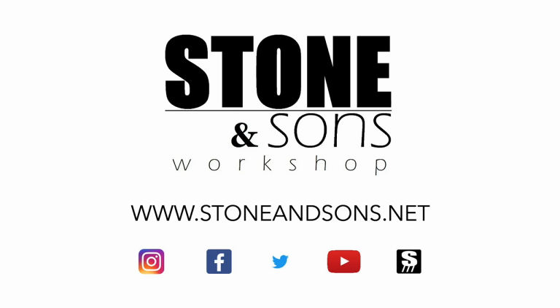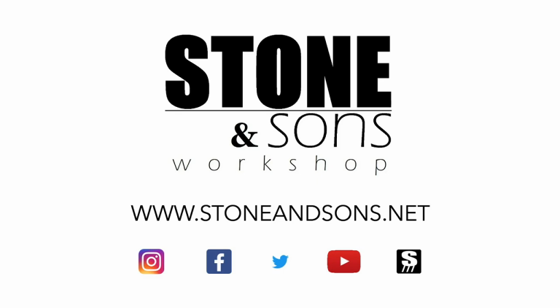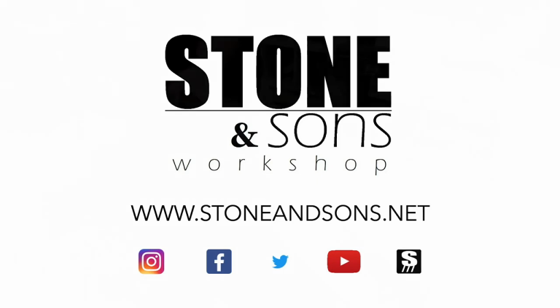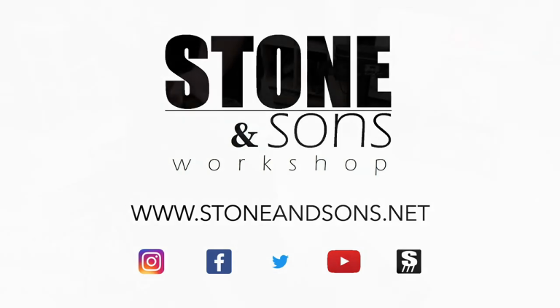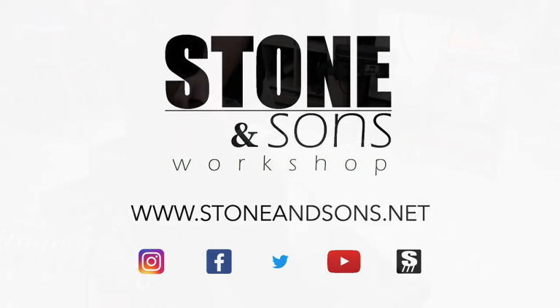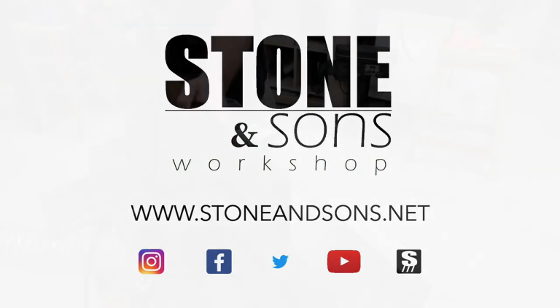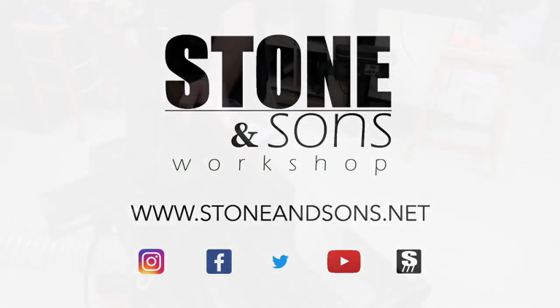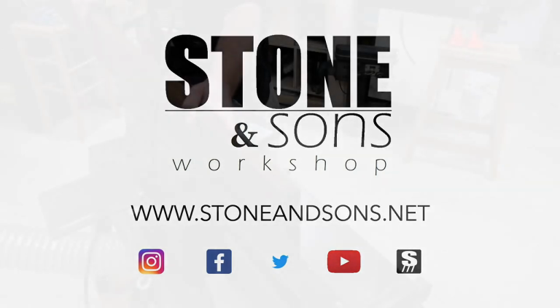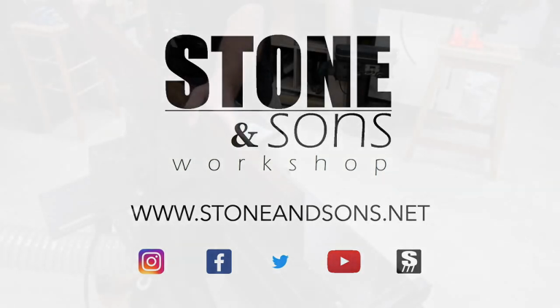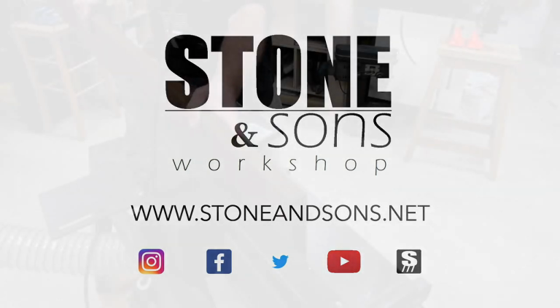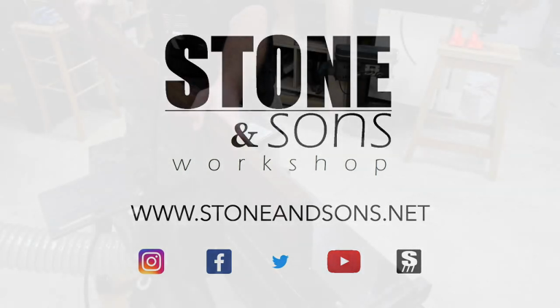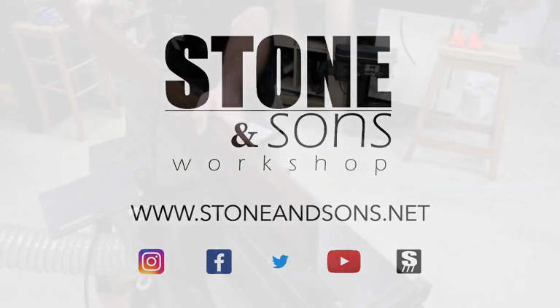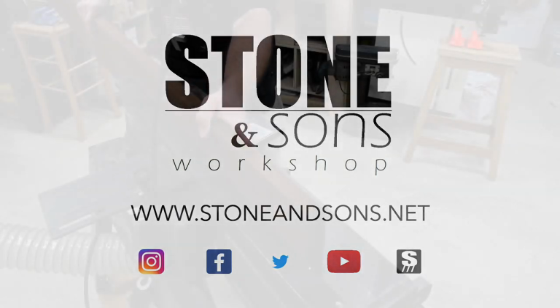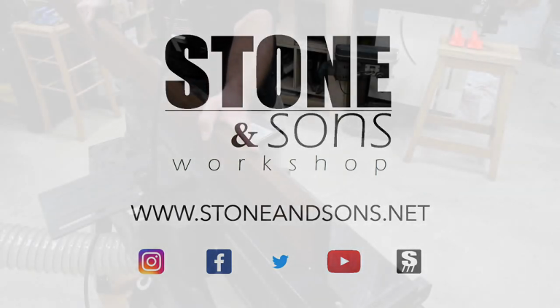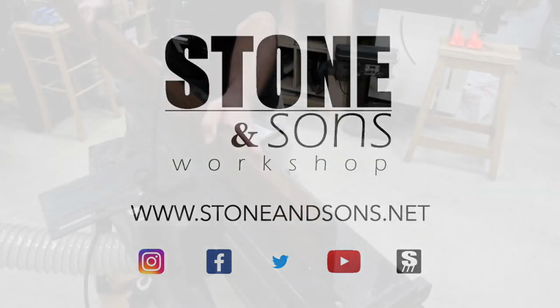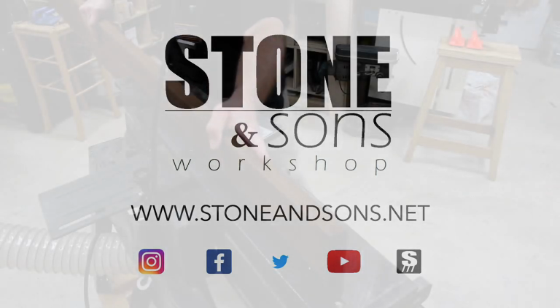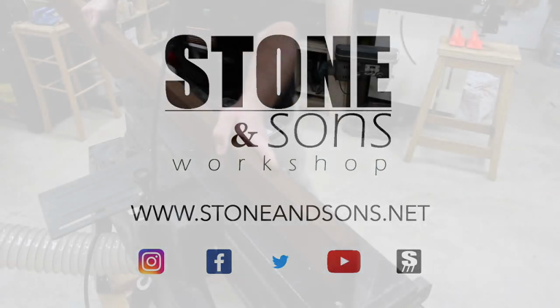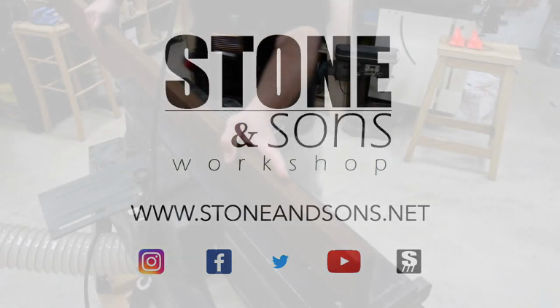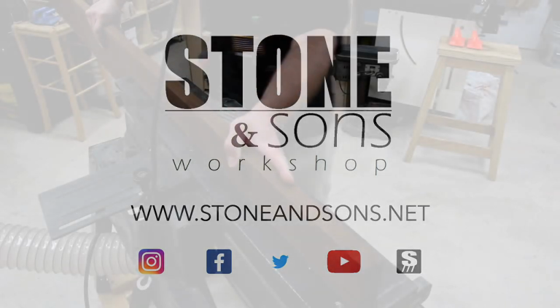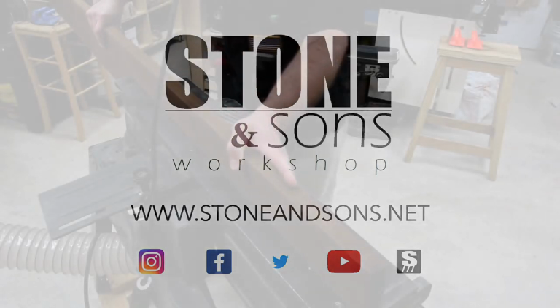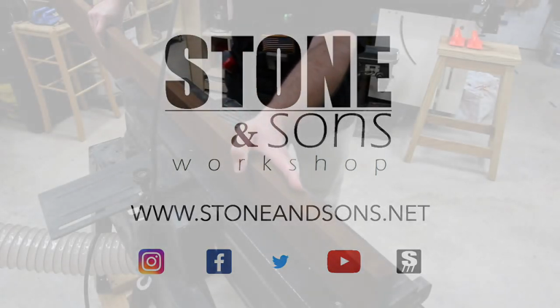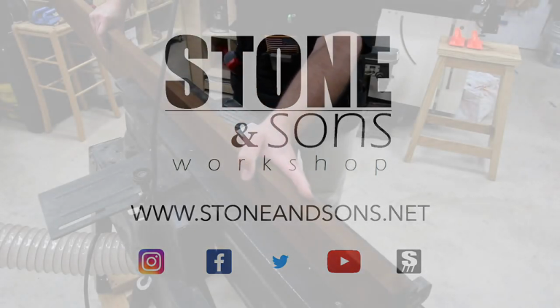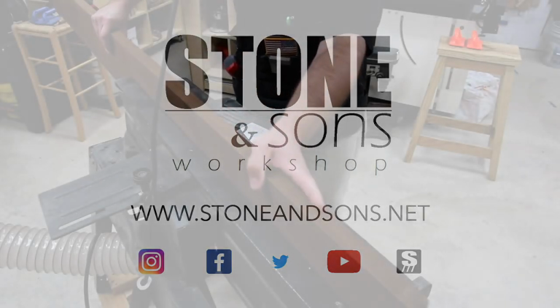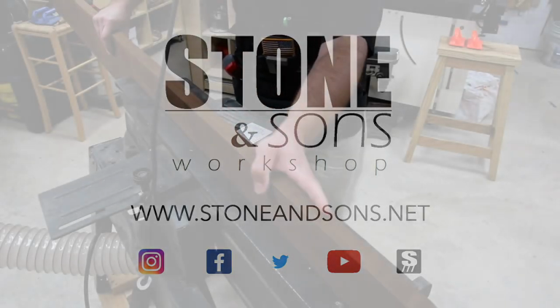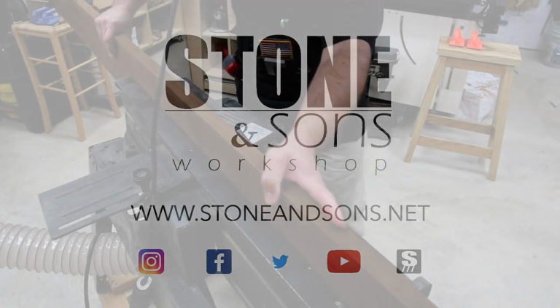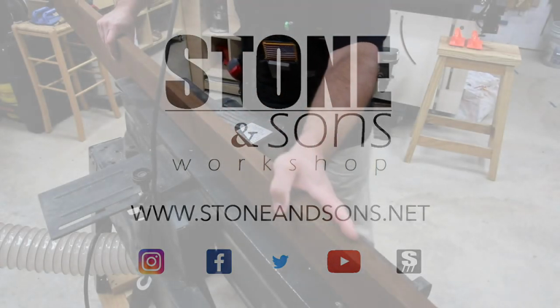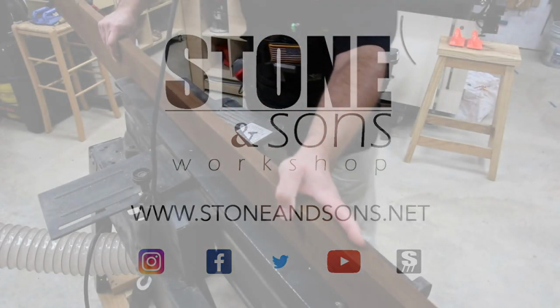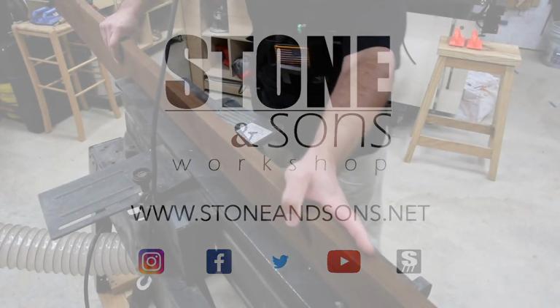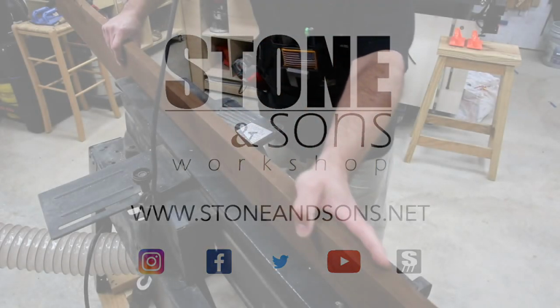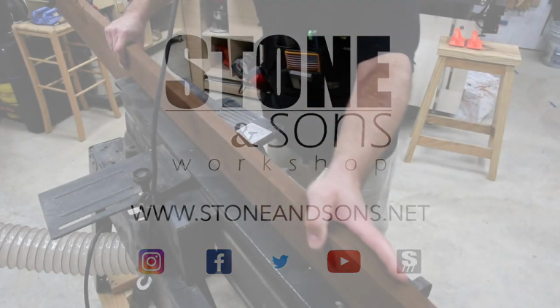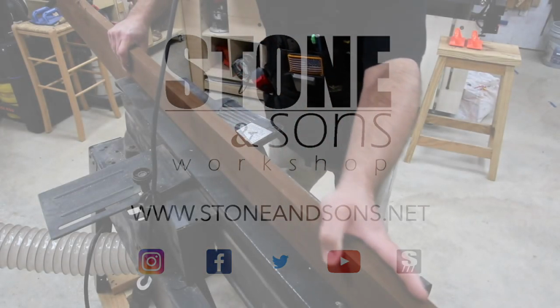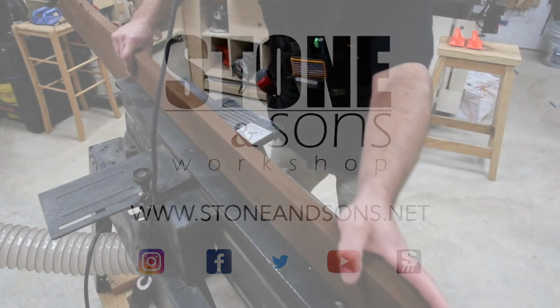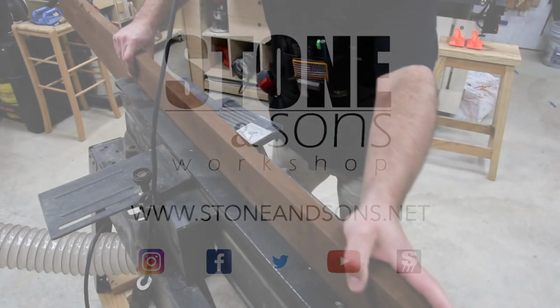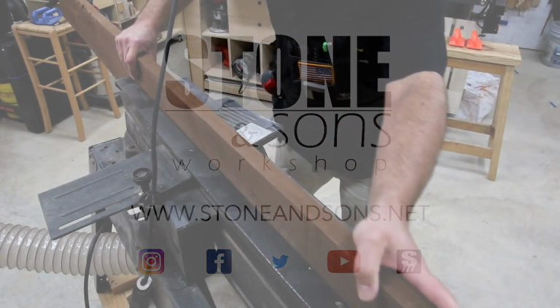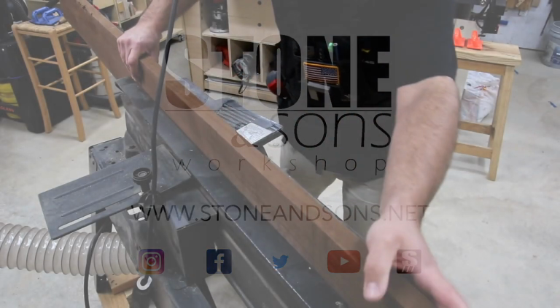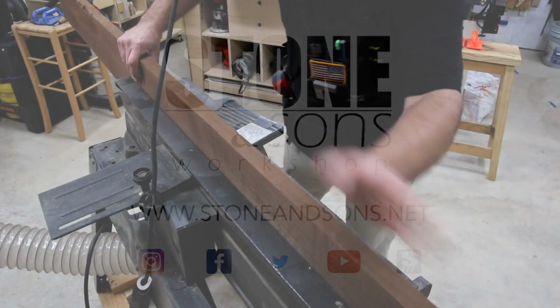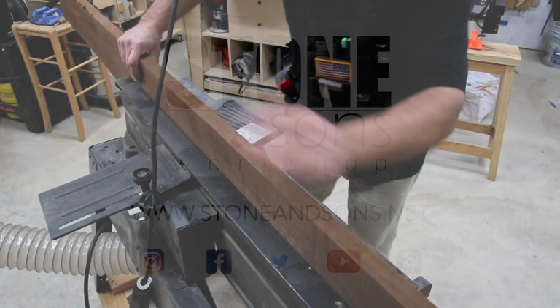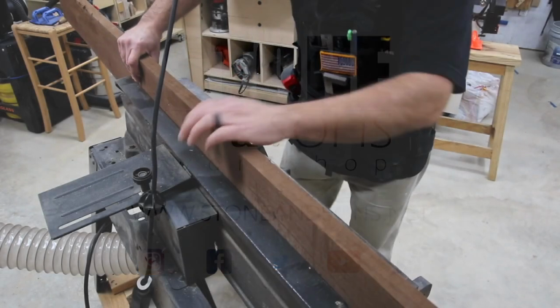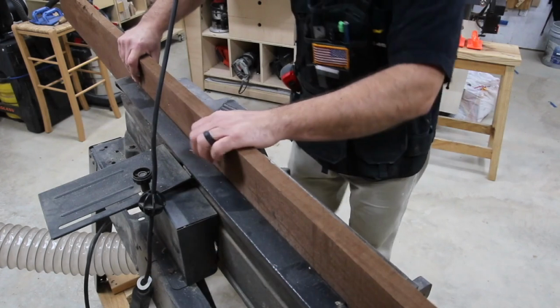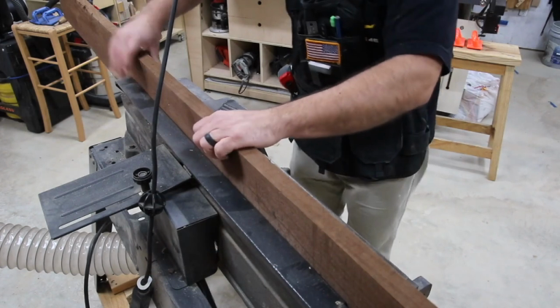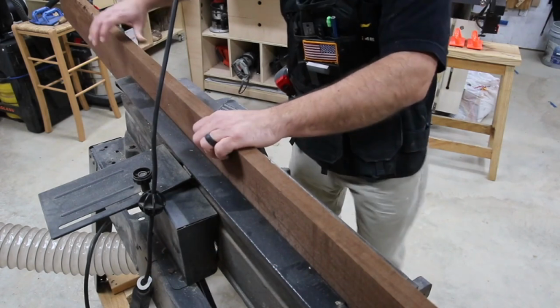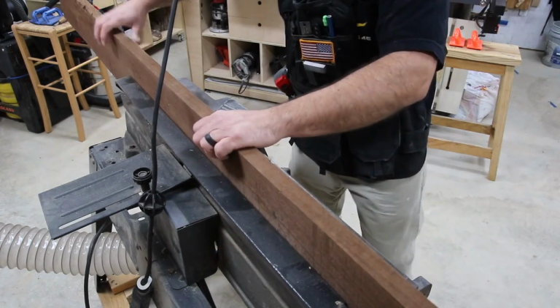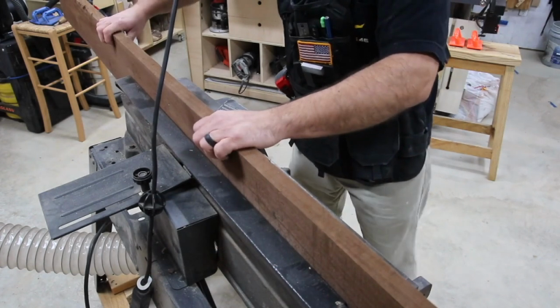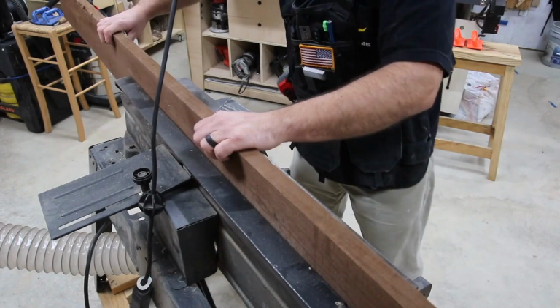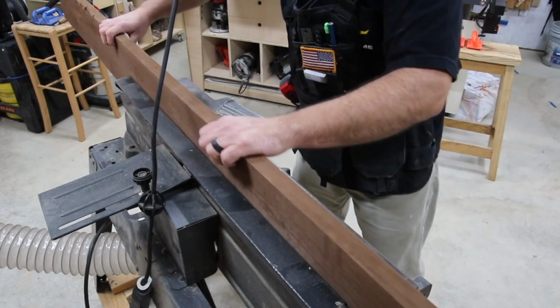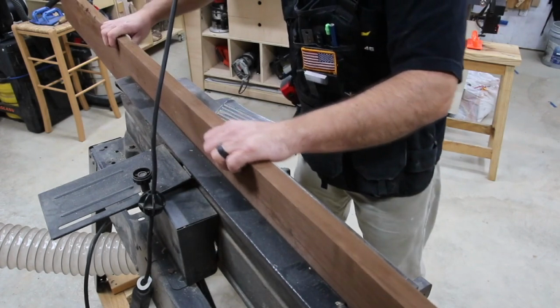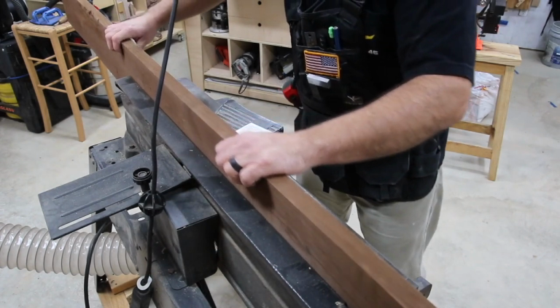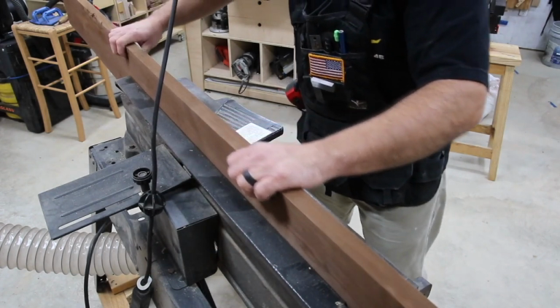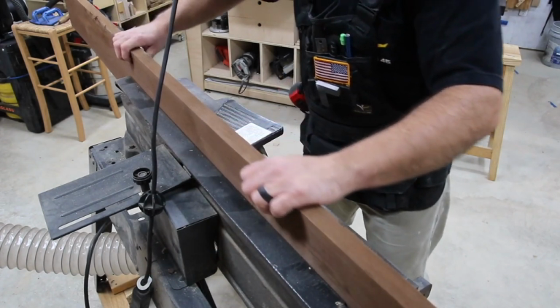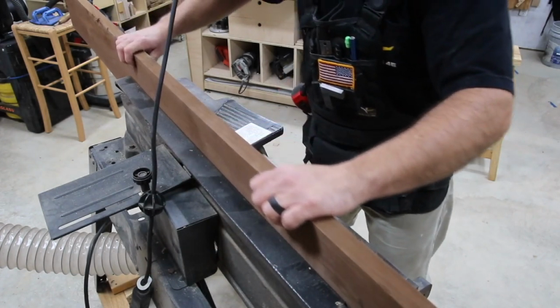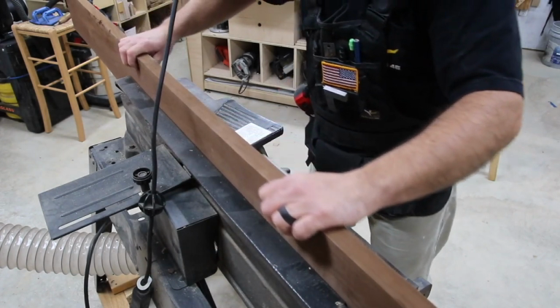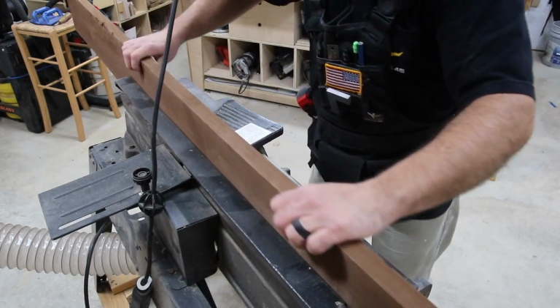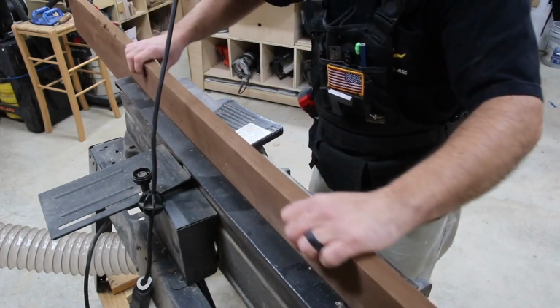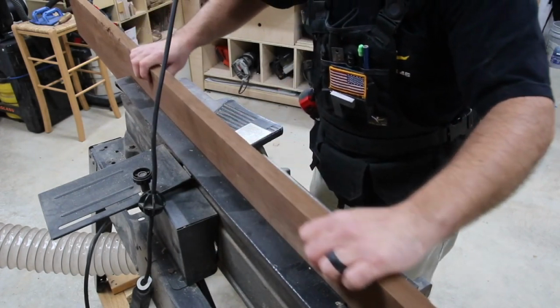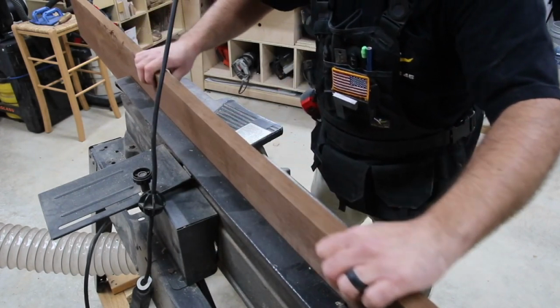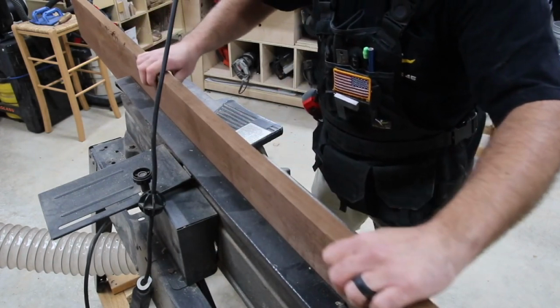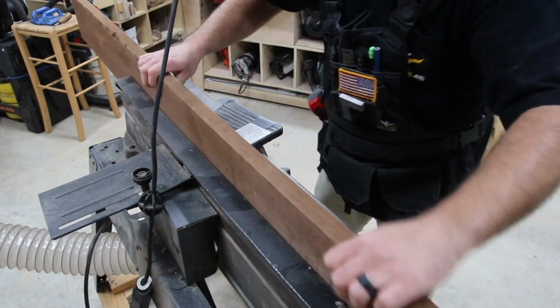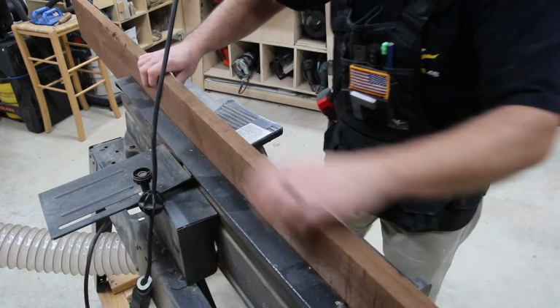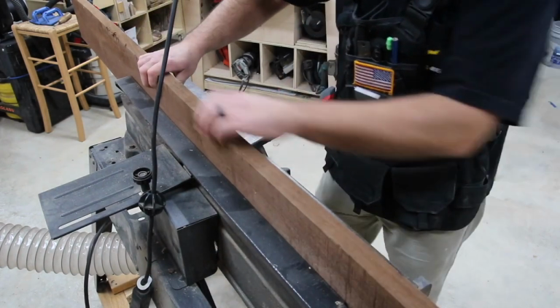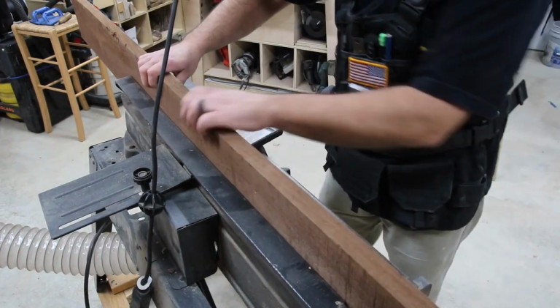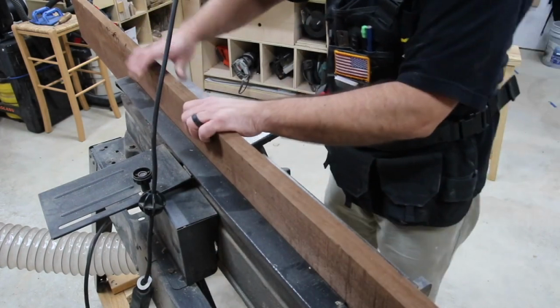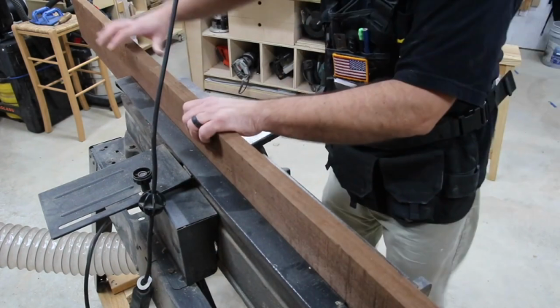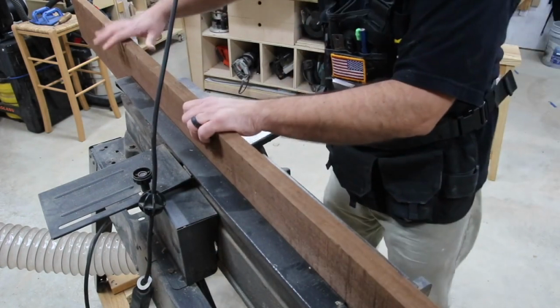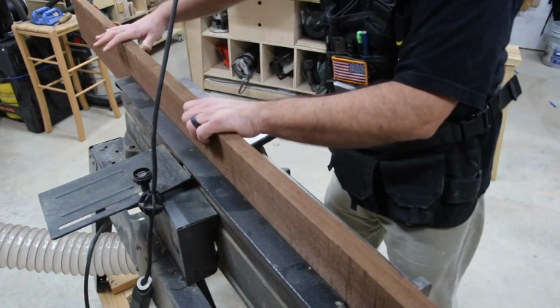Today I'm going to build a sliding barn door. We've been needing one of these in our home for some time now, so I thought I might as well go ahead and build it.